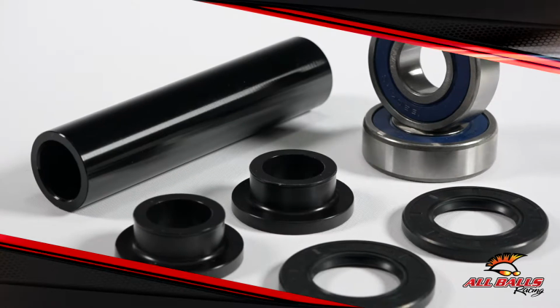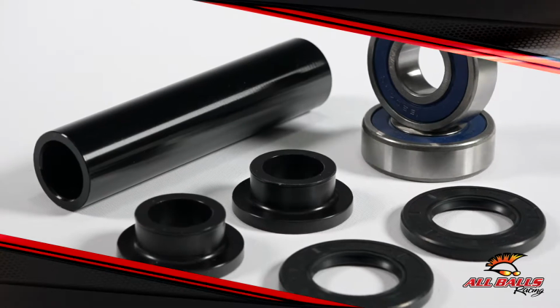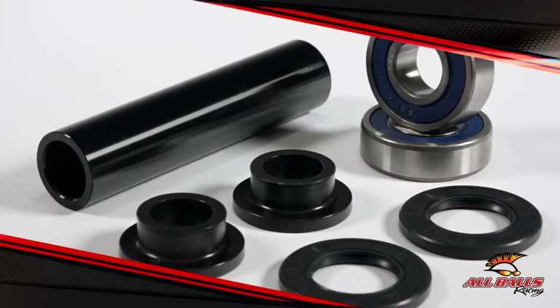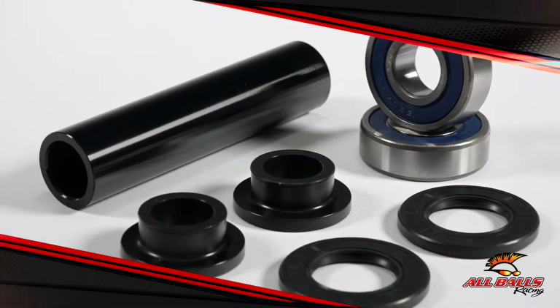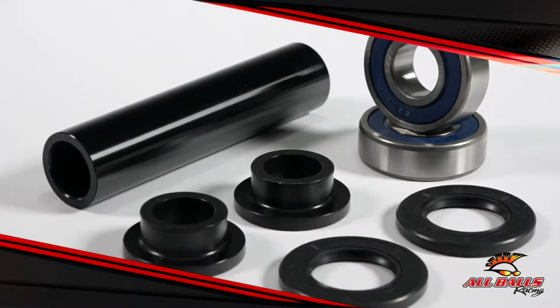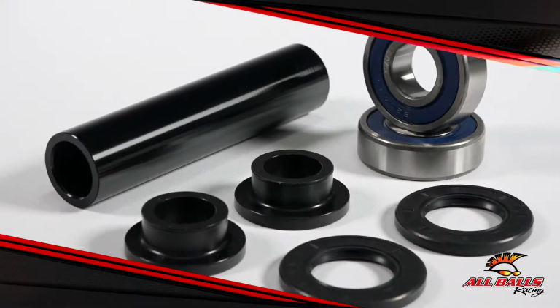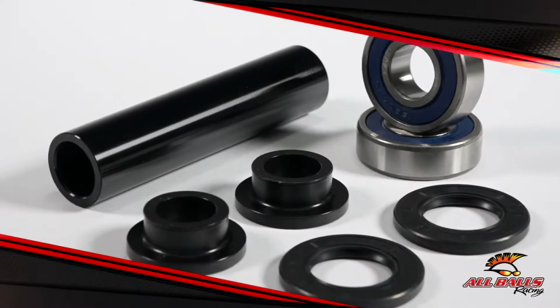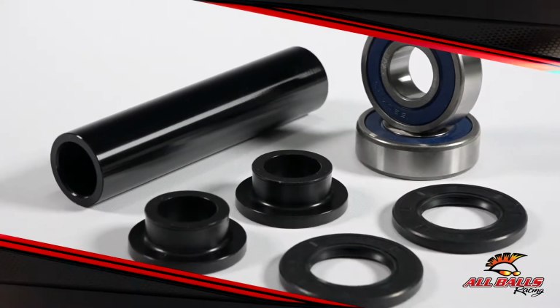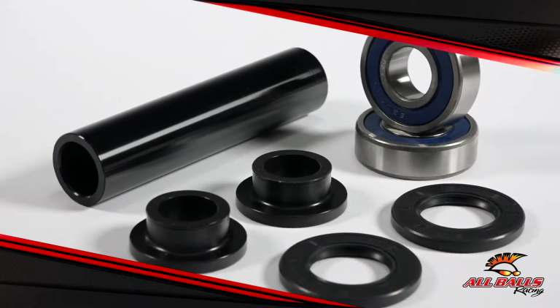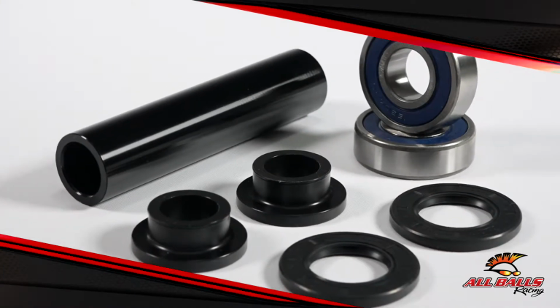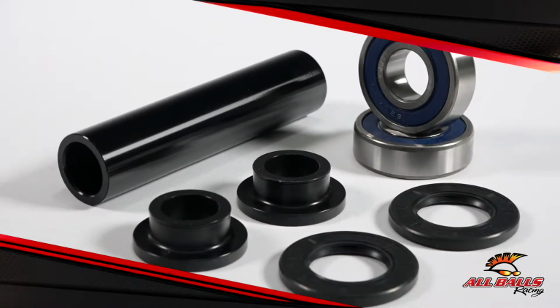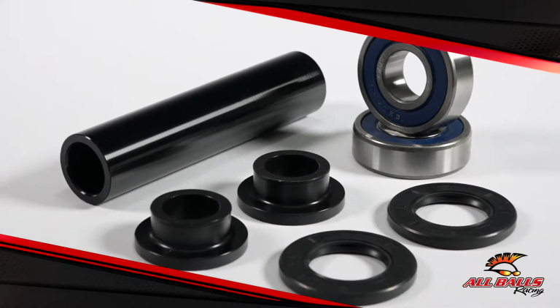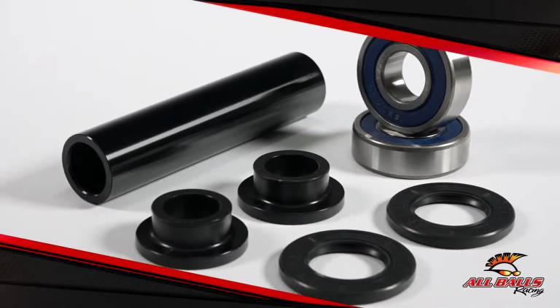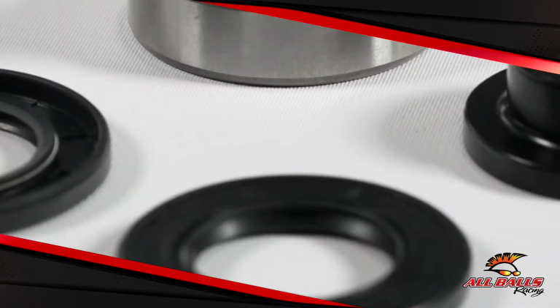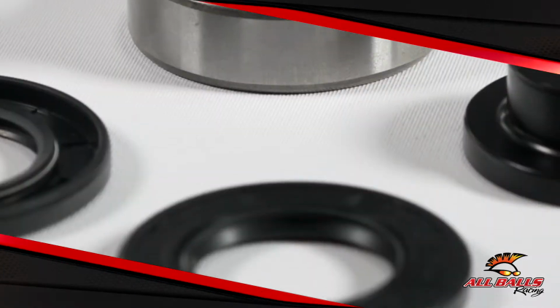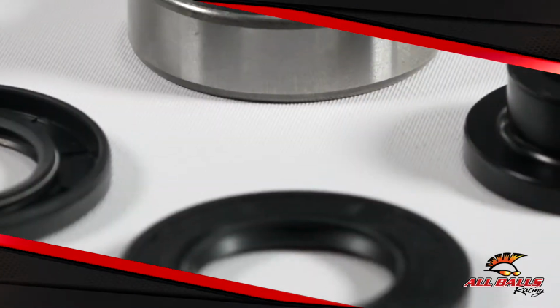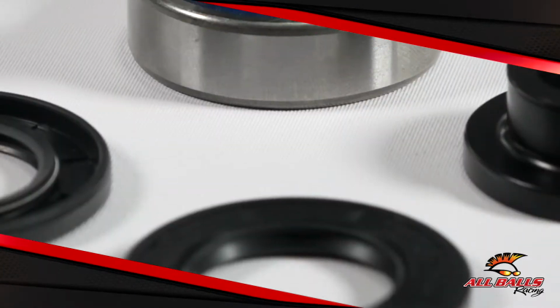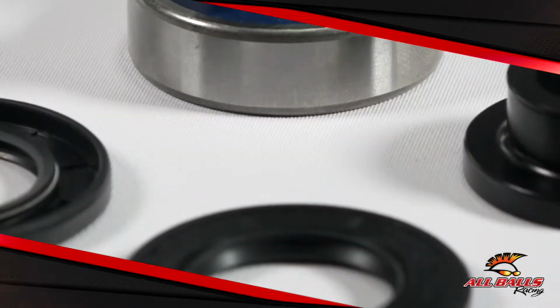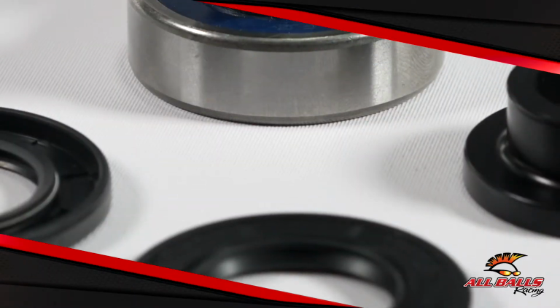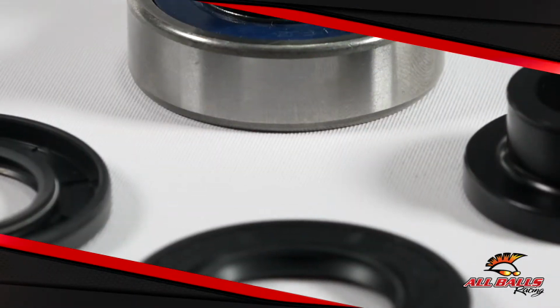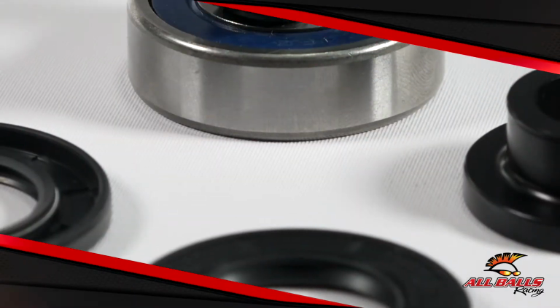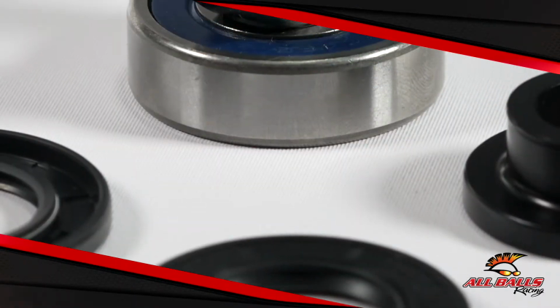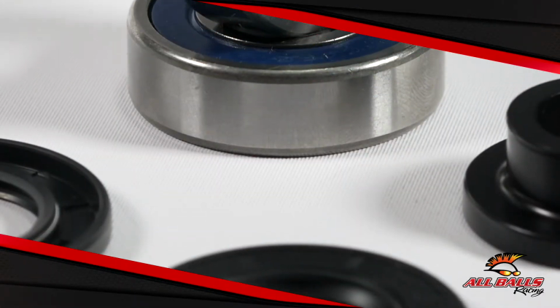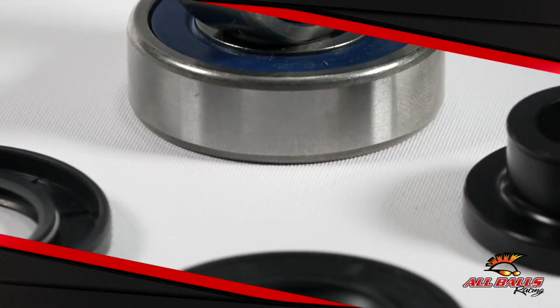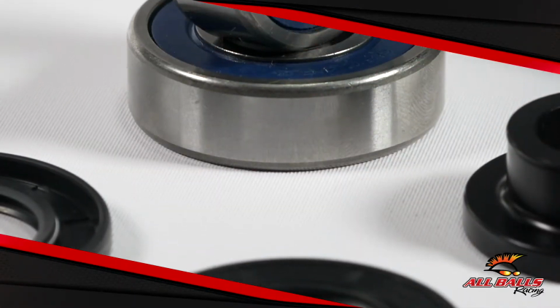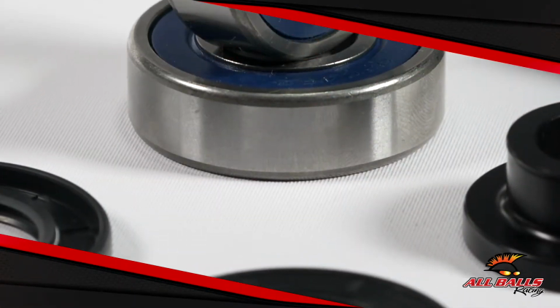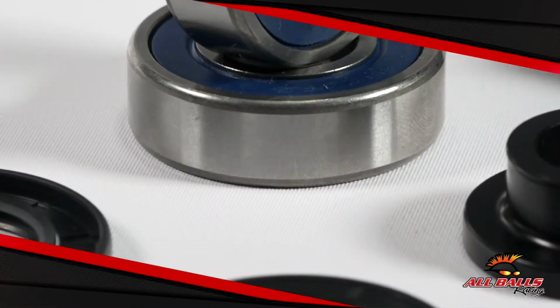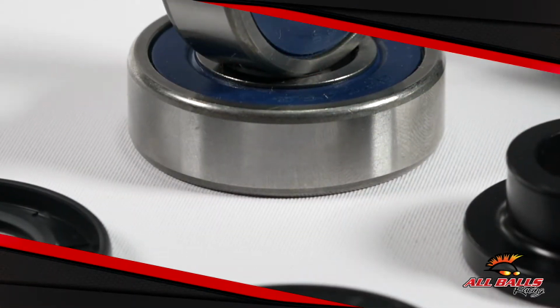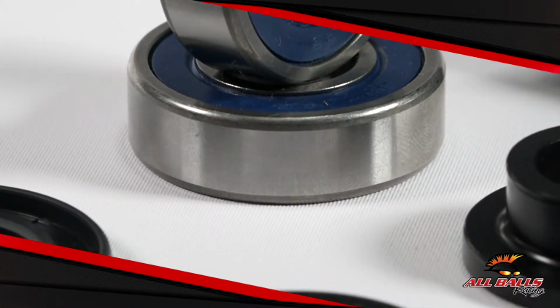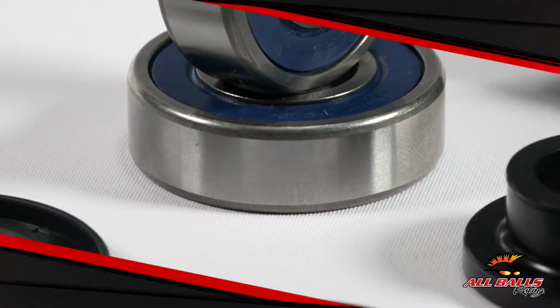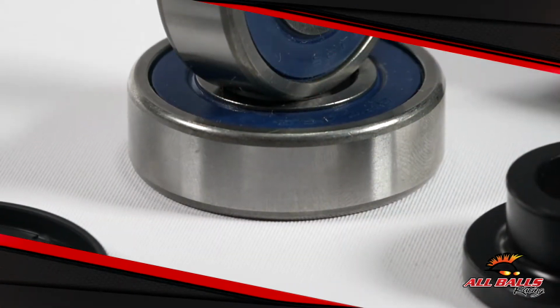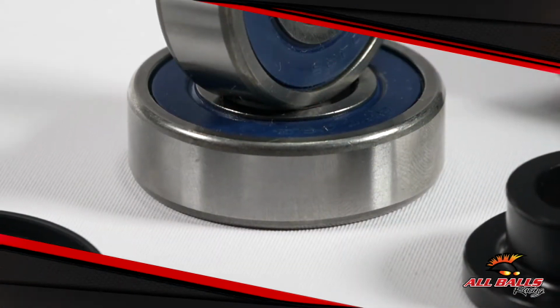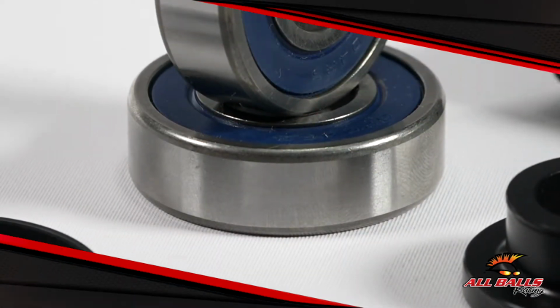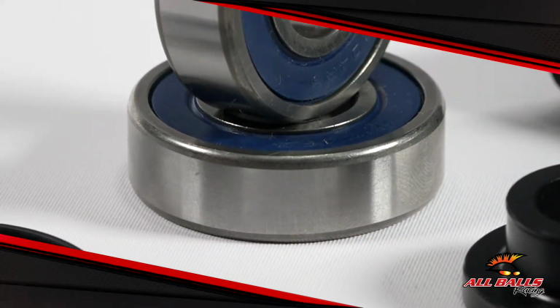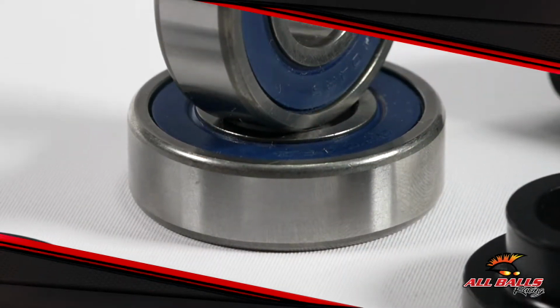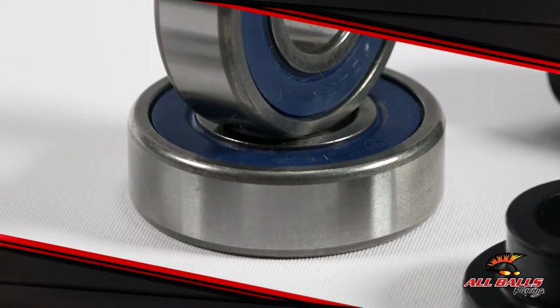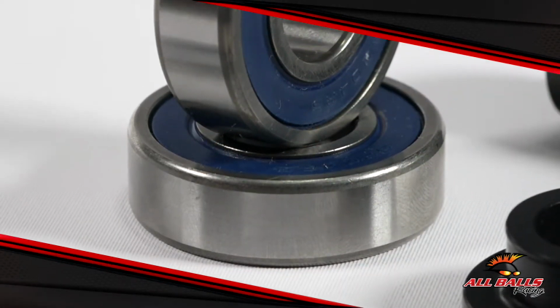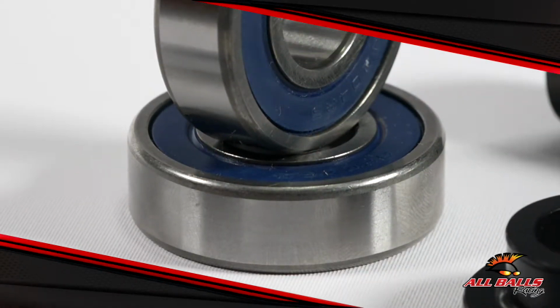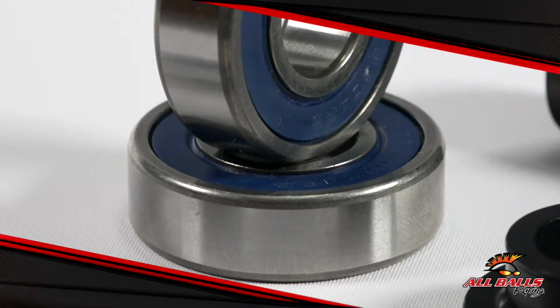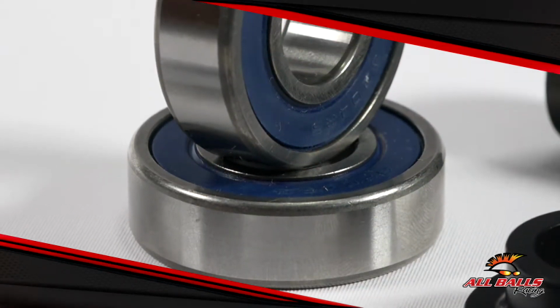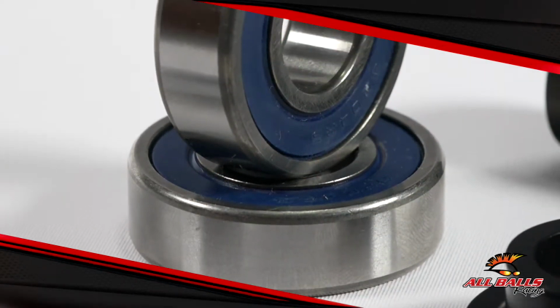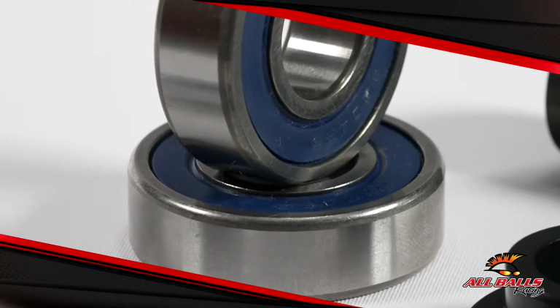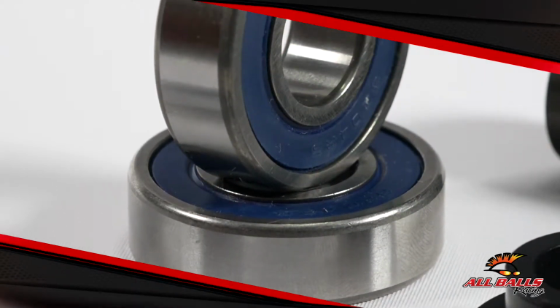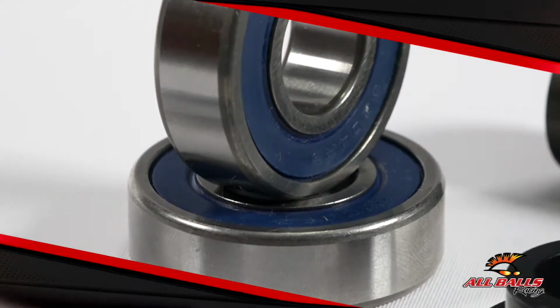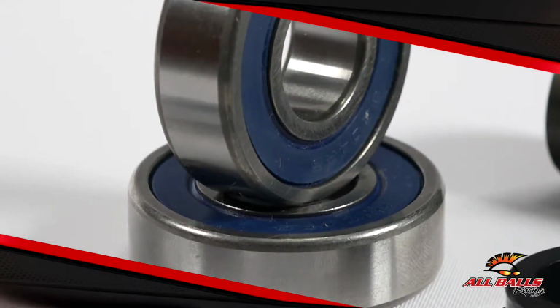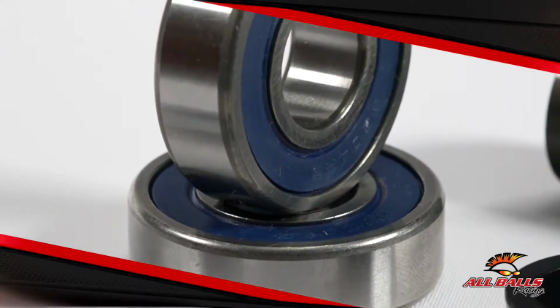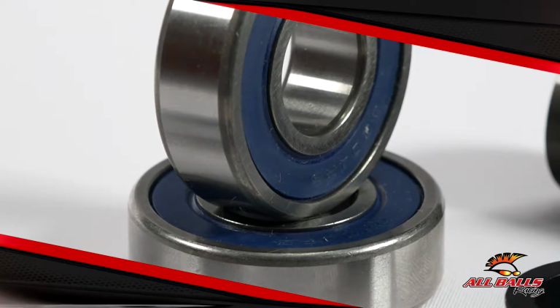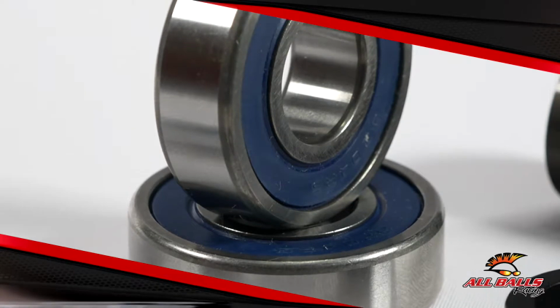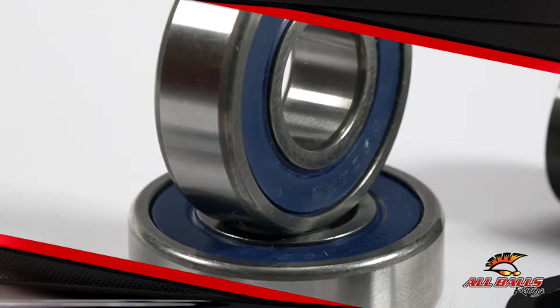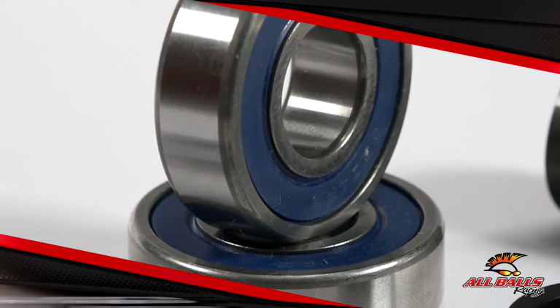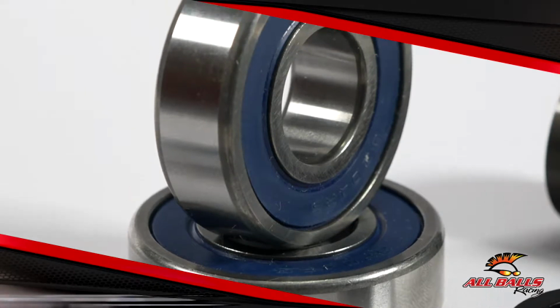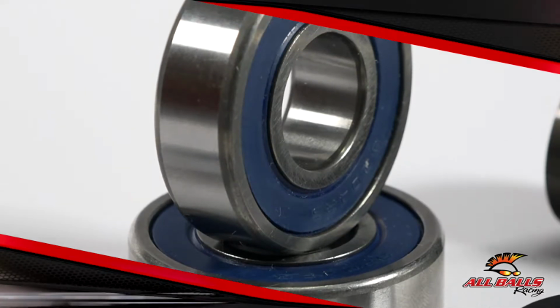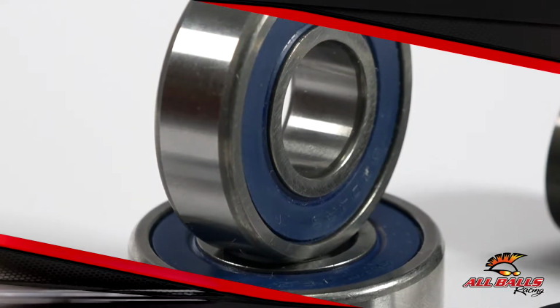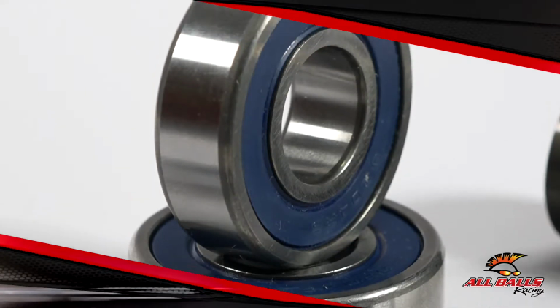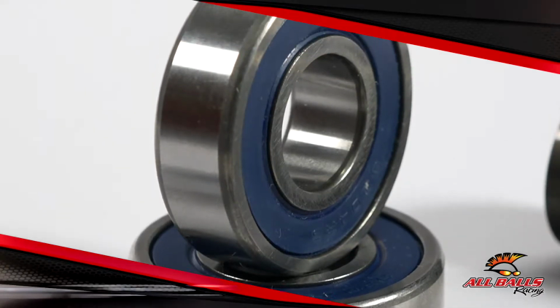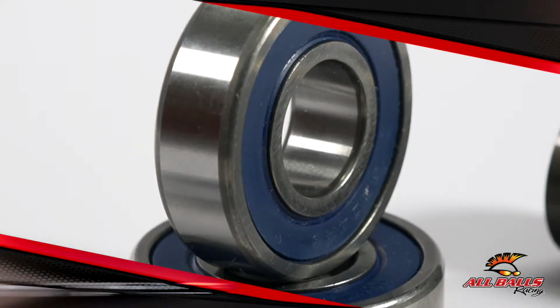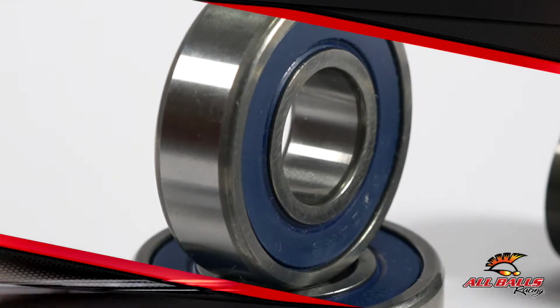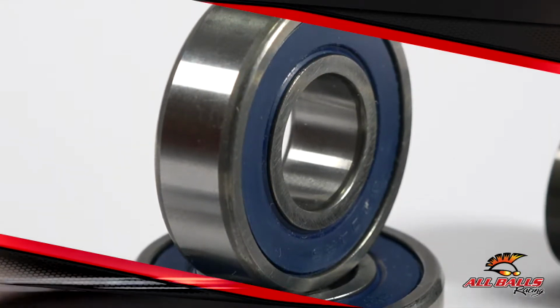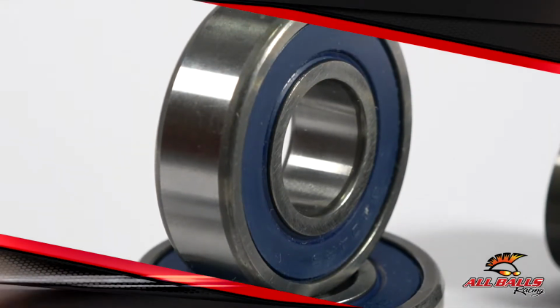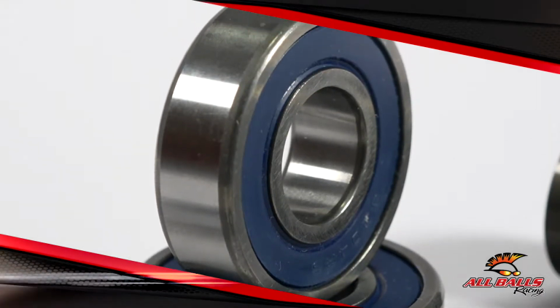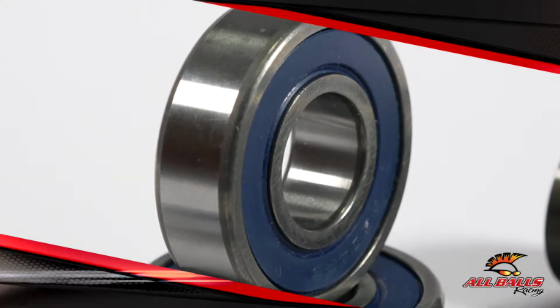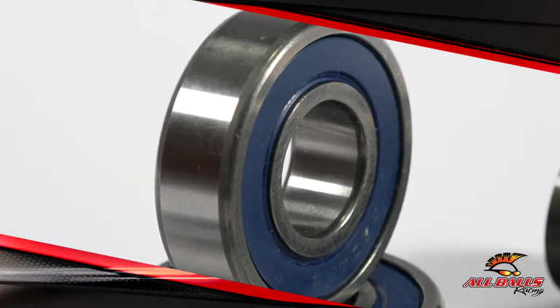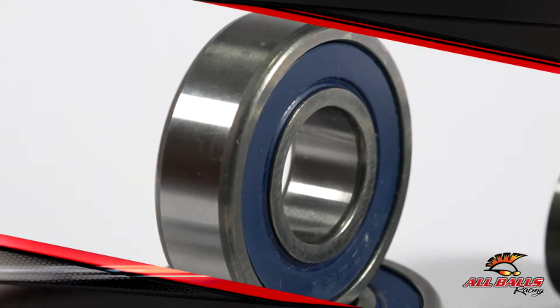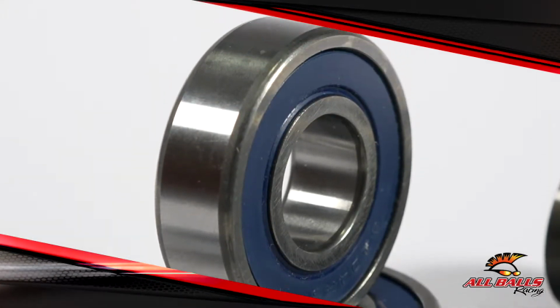Top the bearings off with the optimal amount of grease that contains rust and oxidation inhibitors to ensure a long, smooth lifespan.